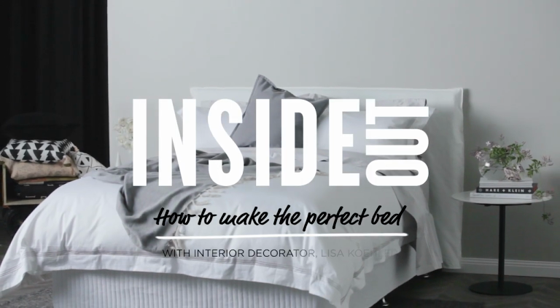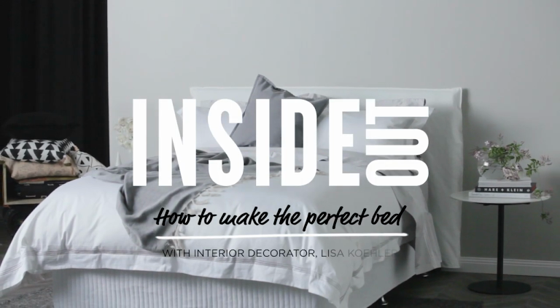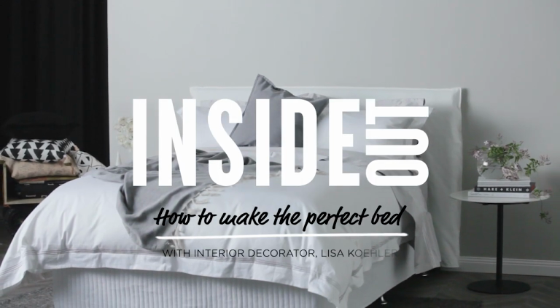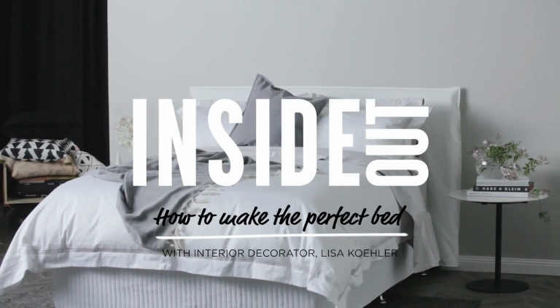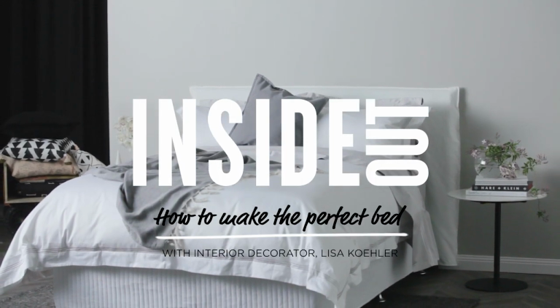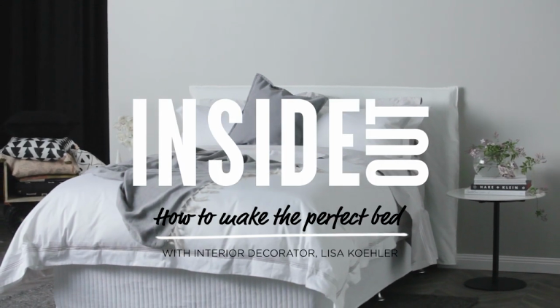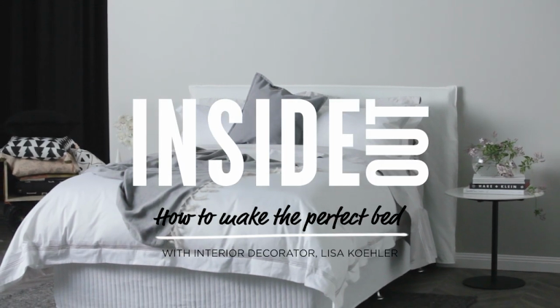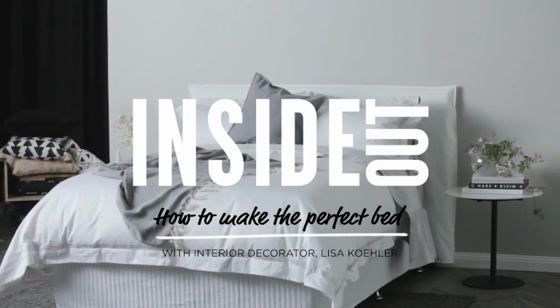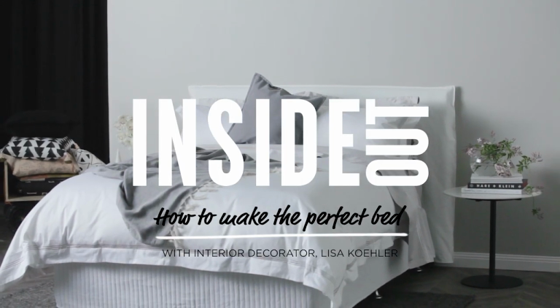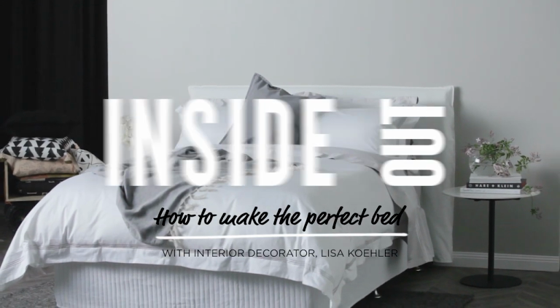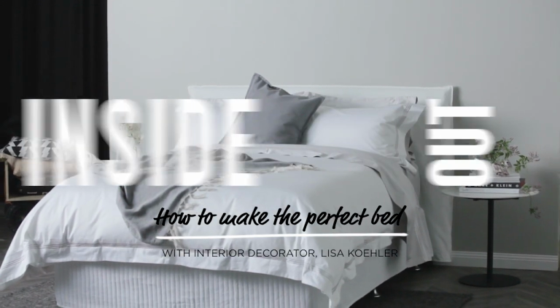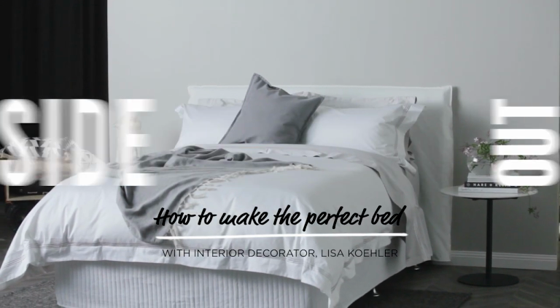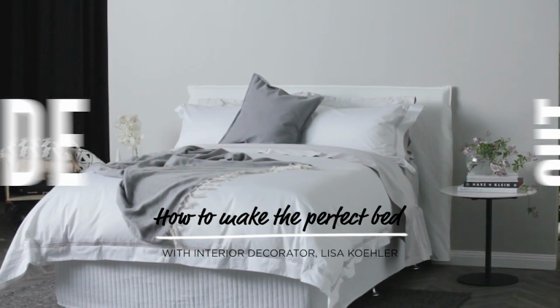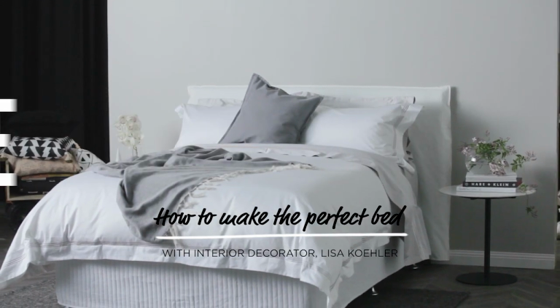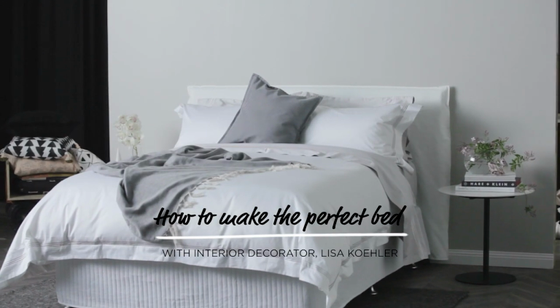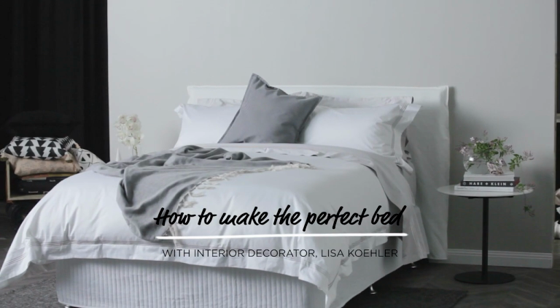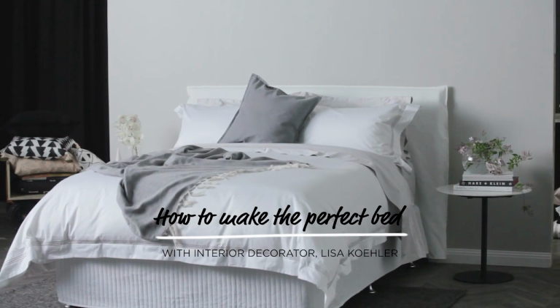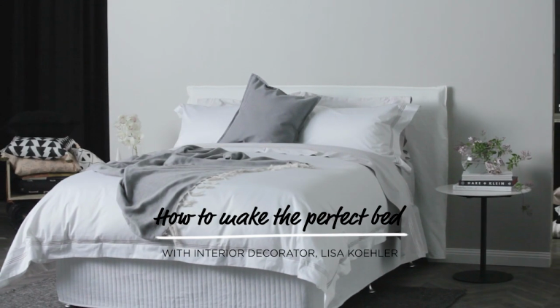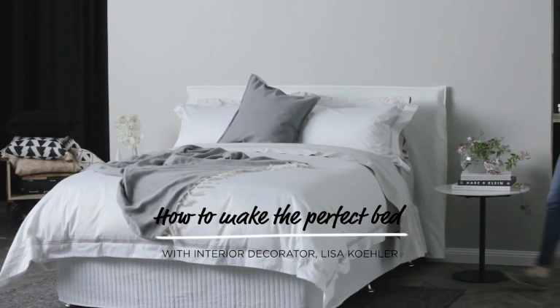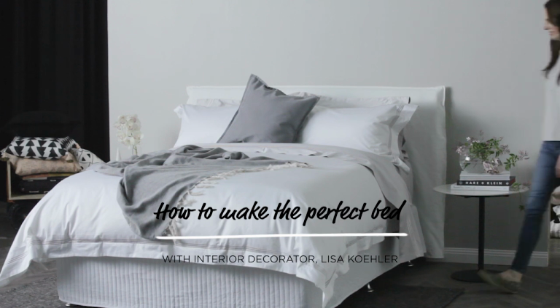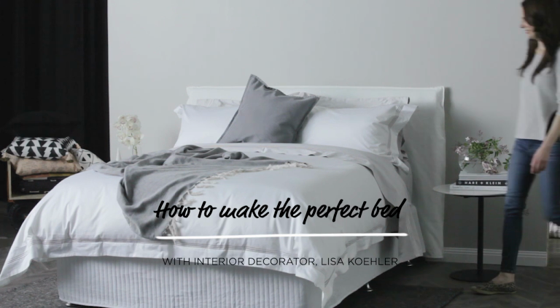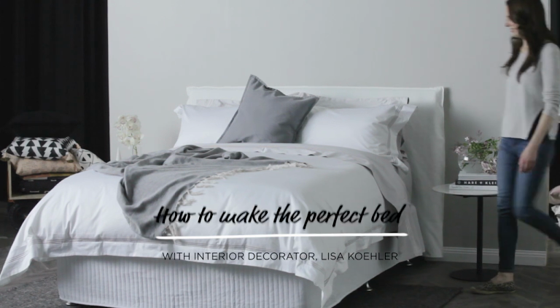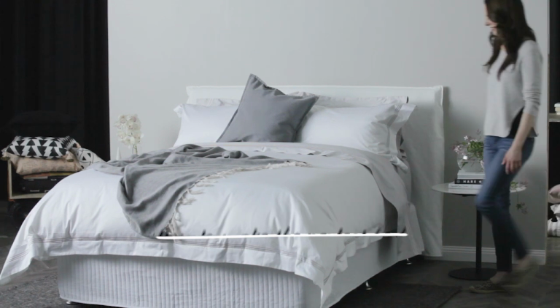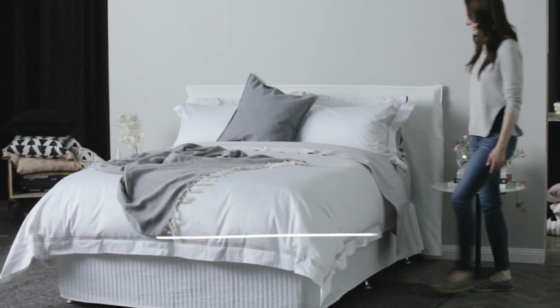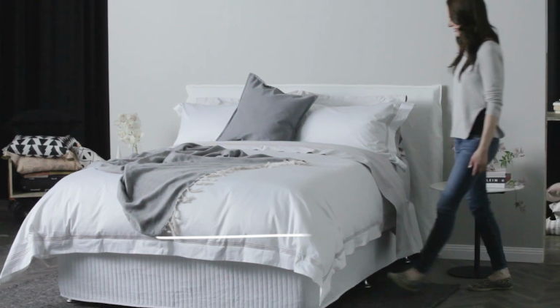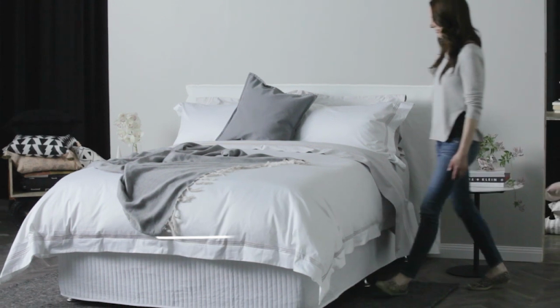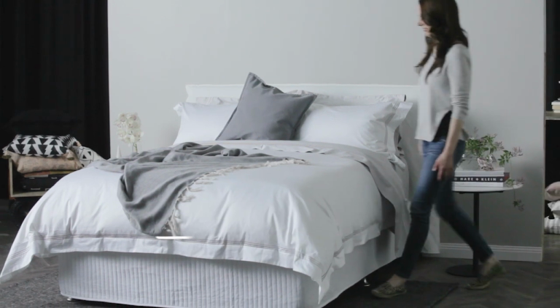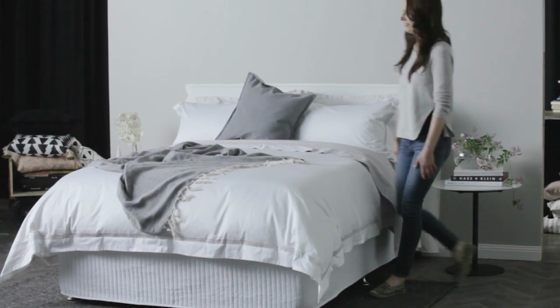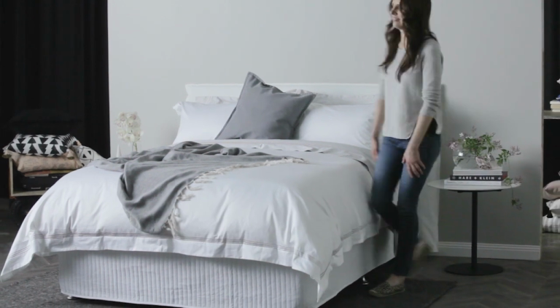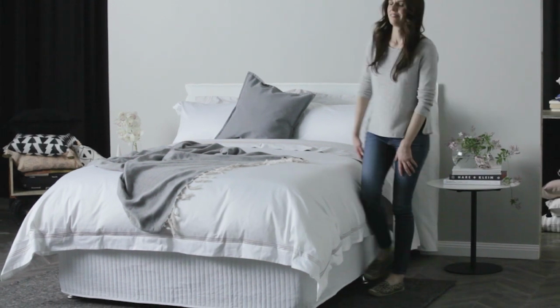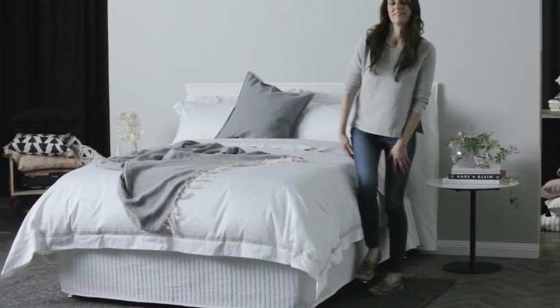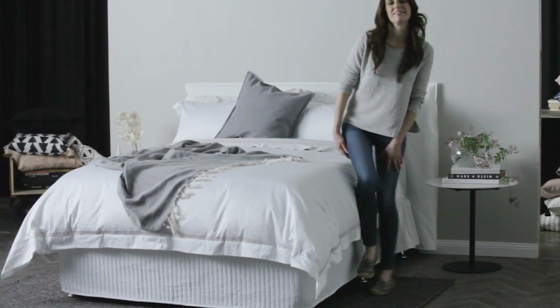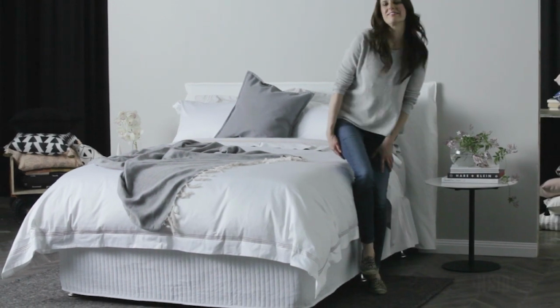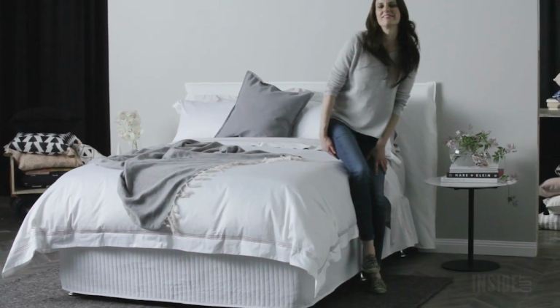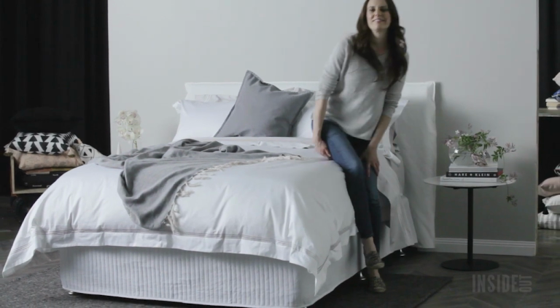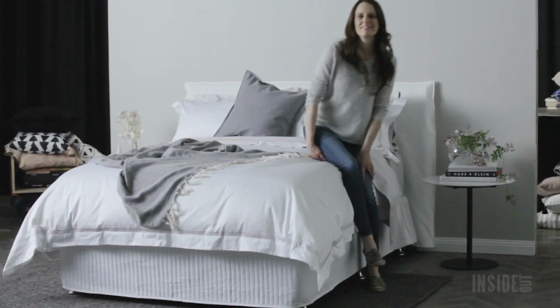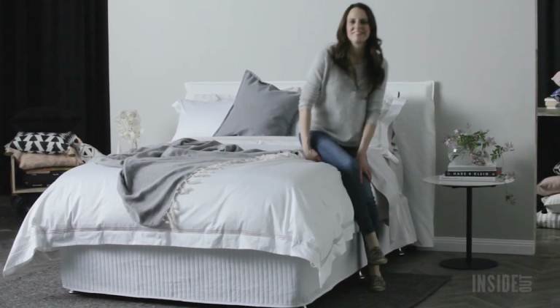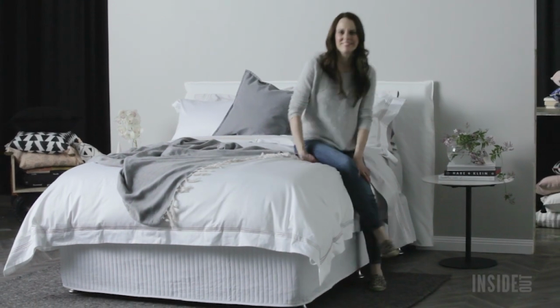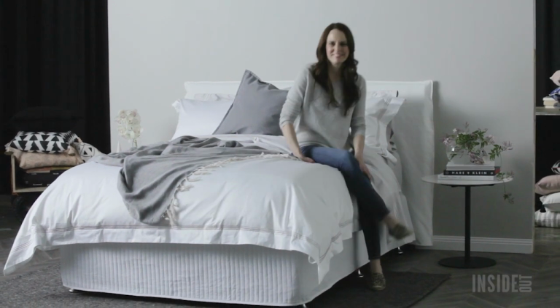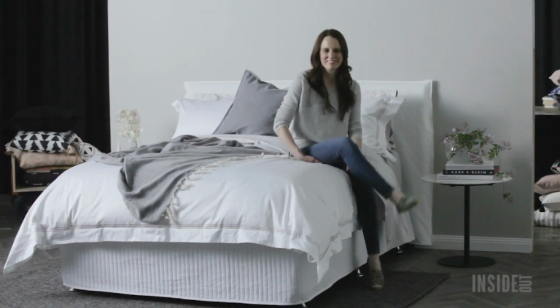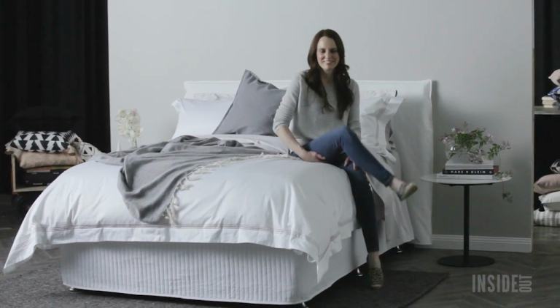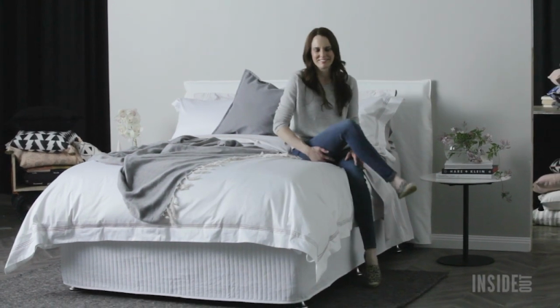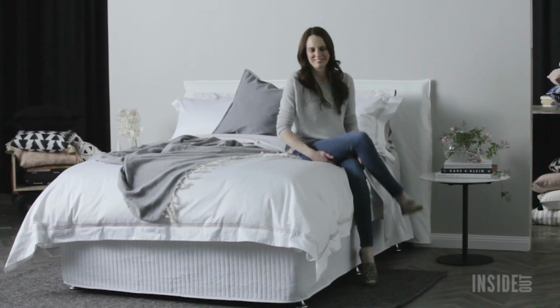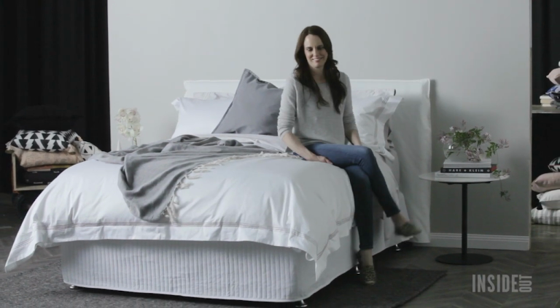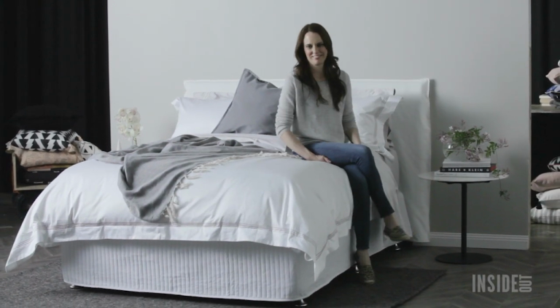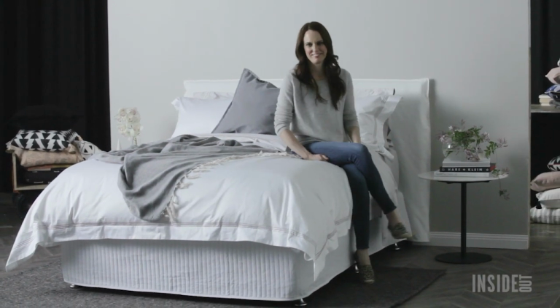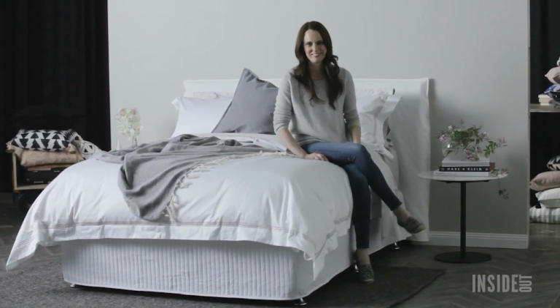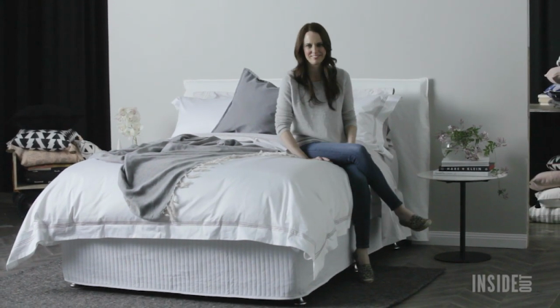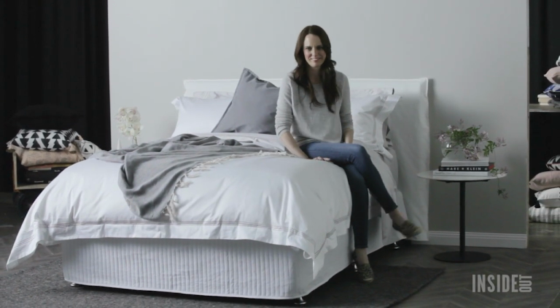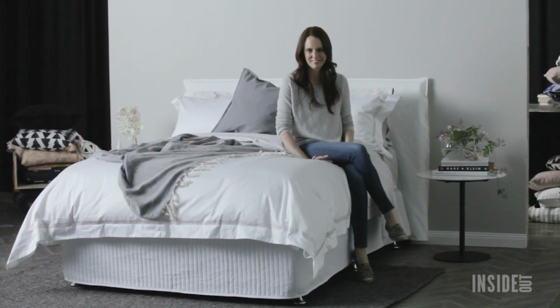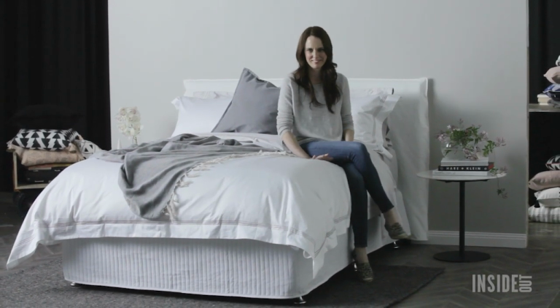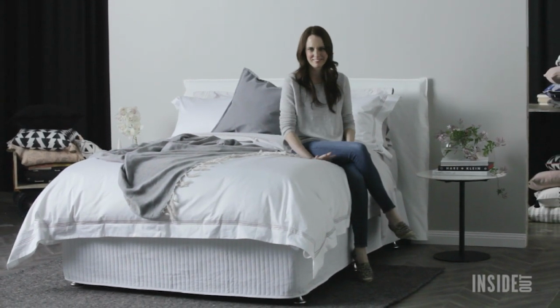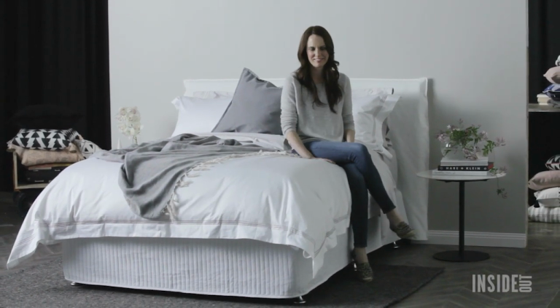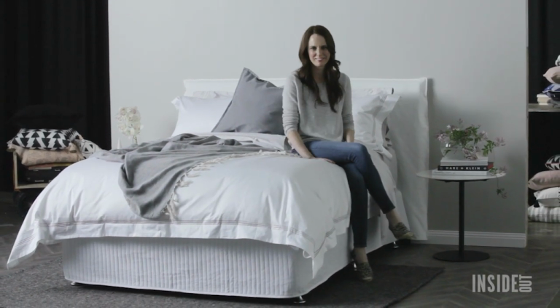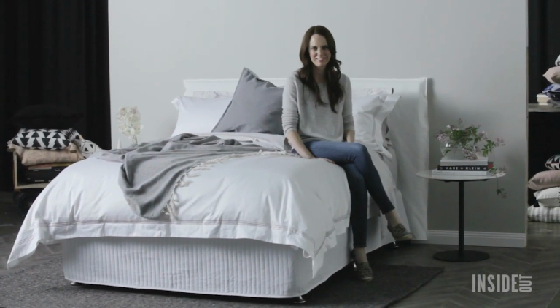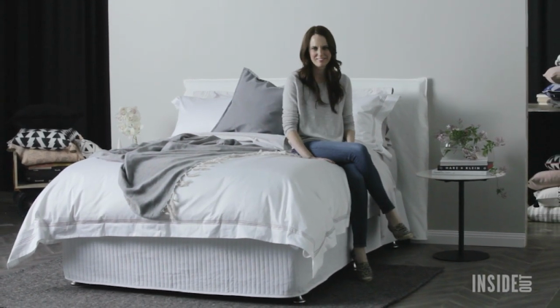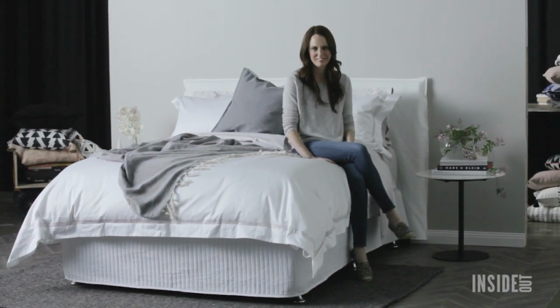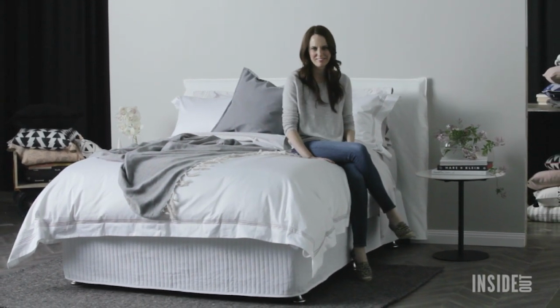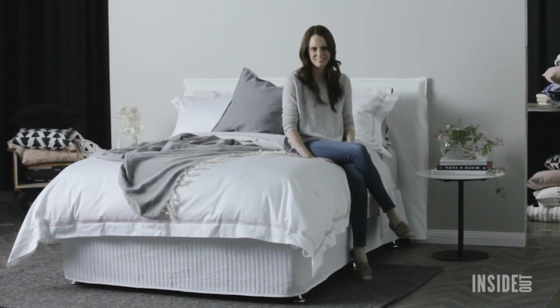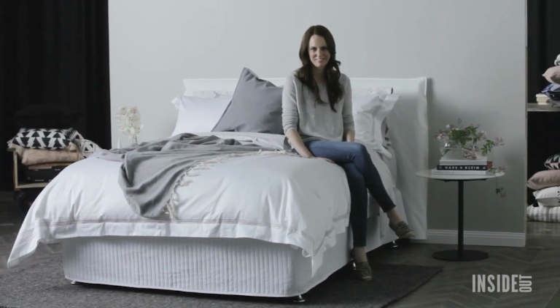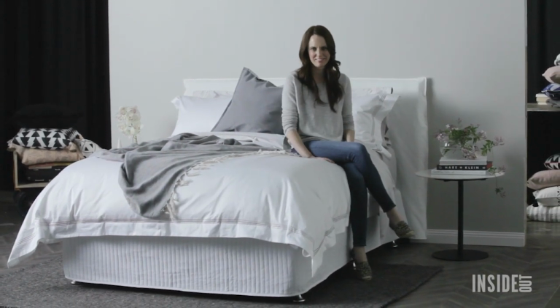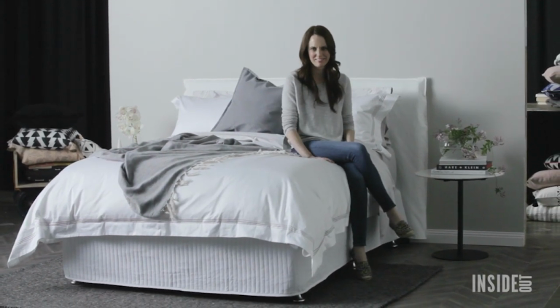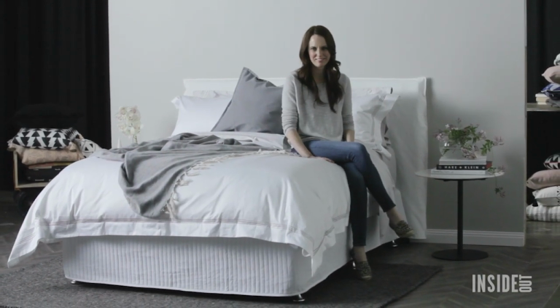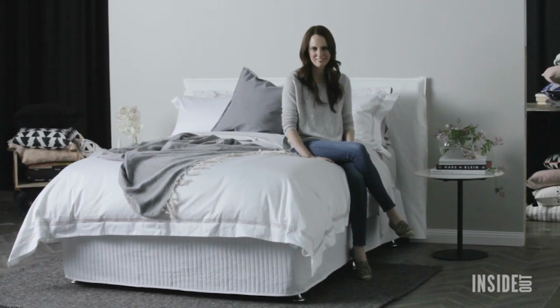Welcome to our styling how-to series with interior decorator Lisa Cooler. Today I'm going to show you how to make the perfect bed.